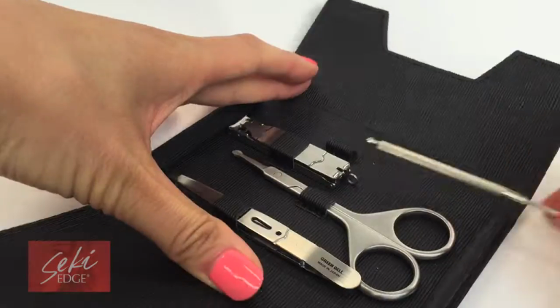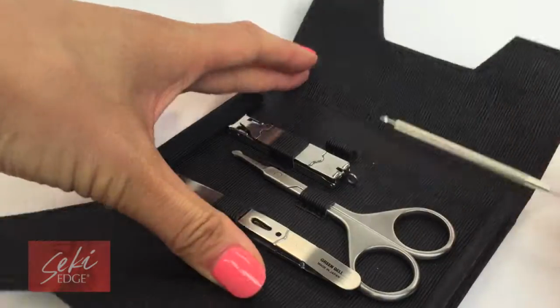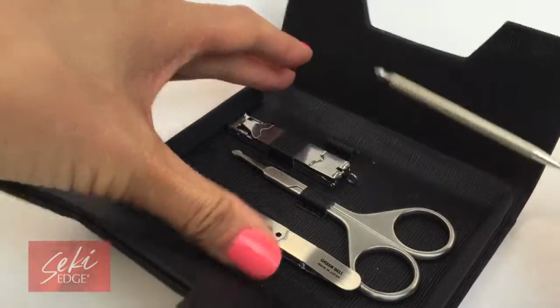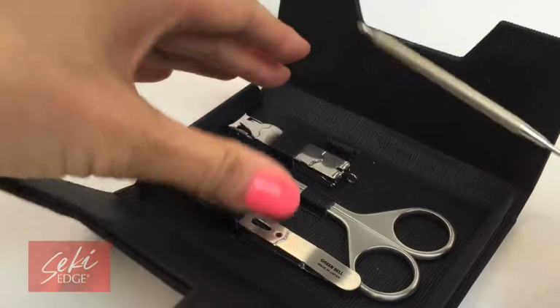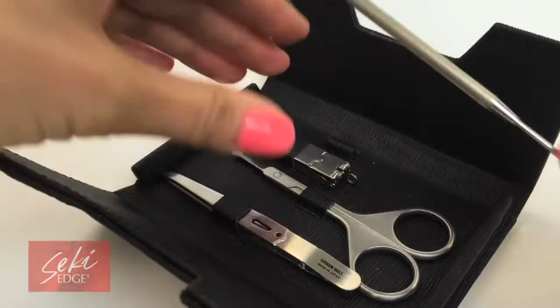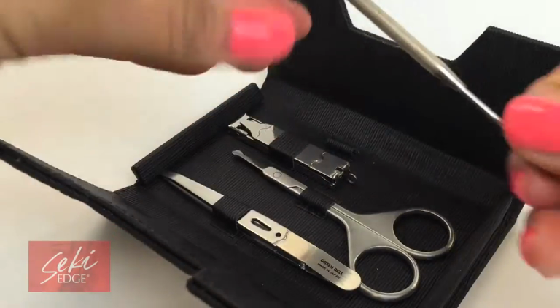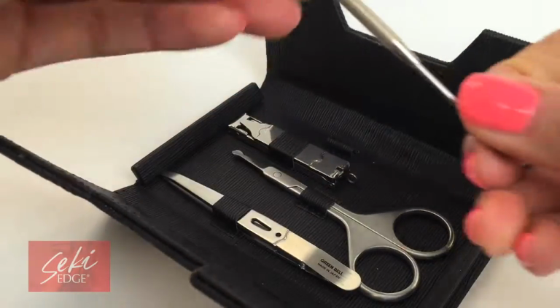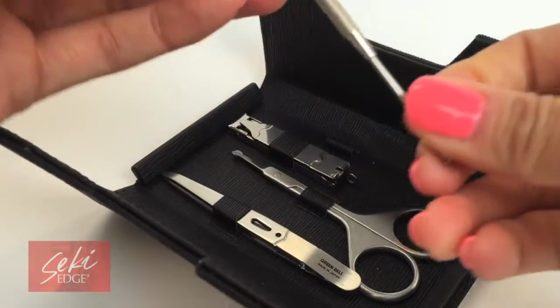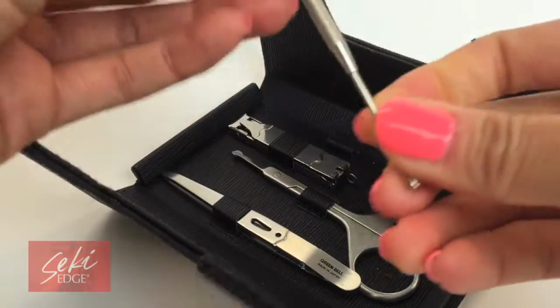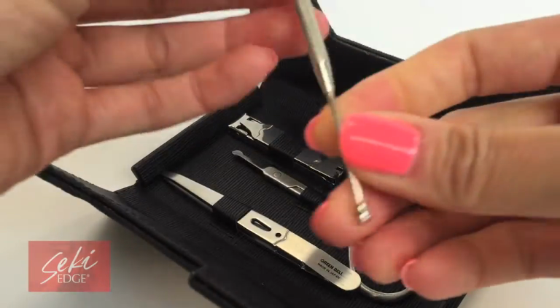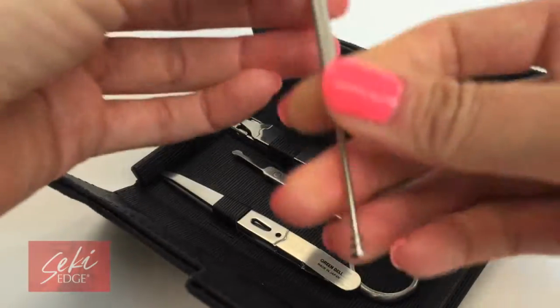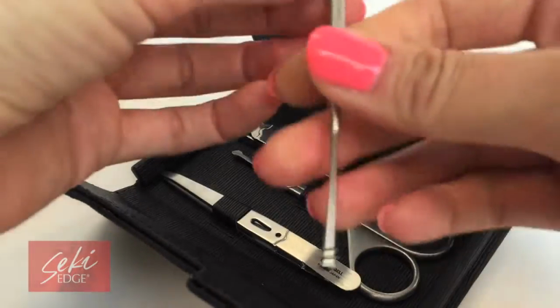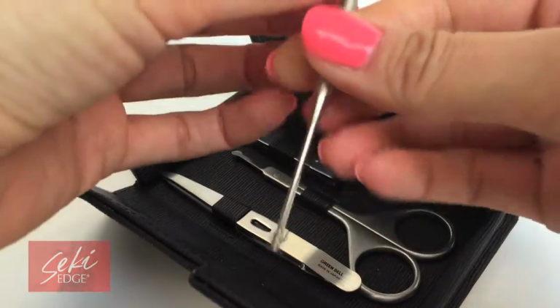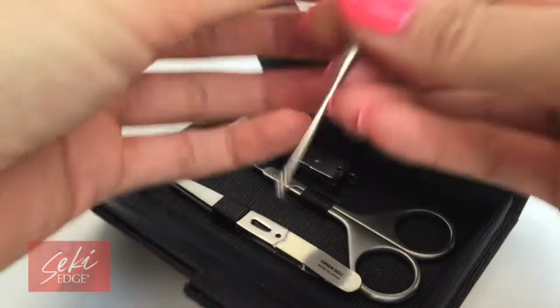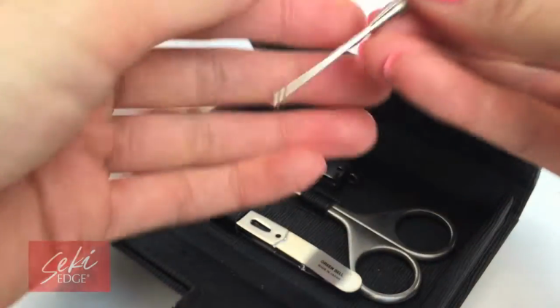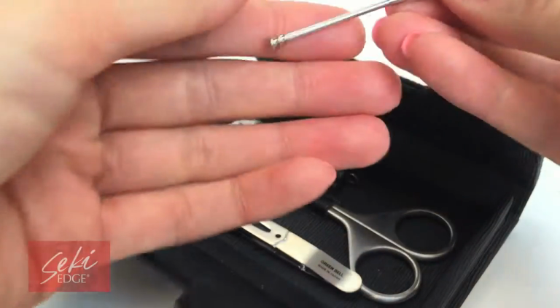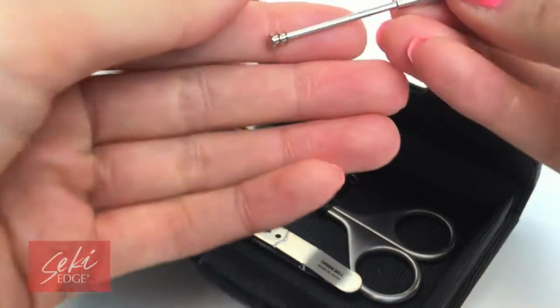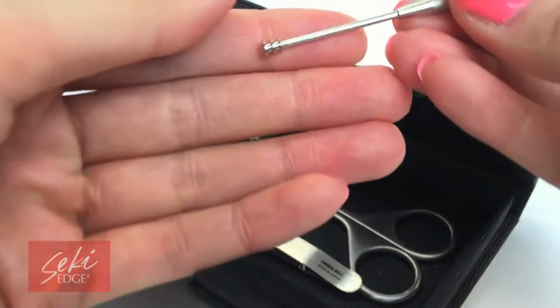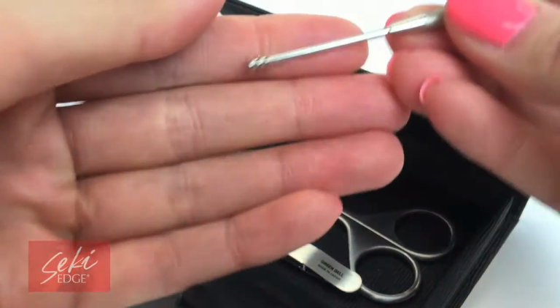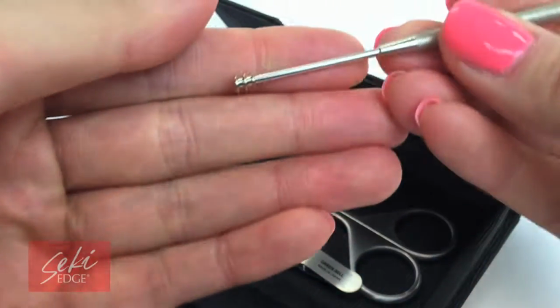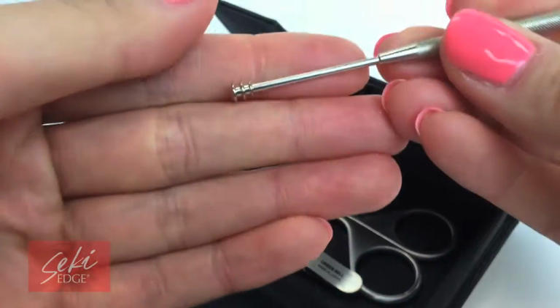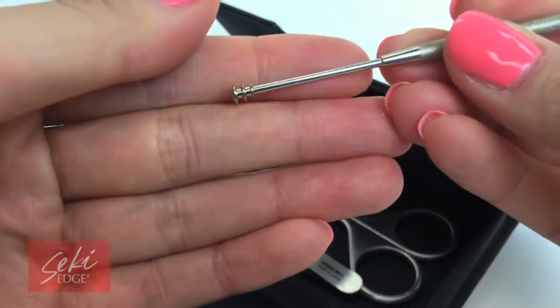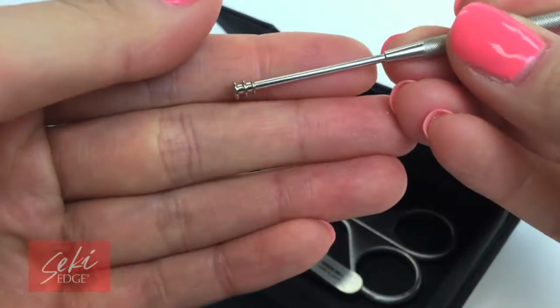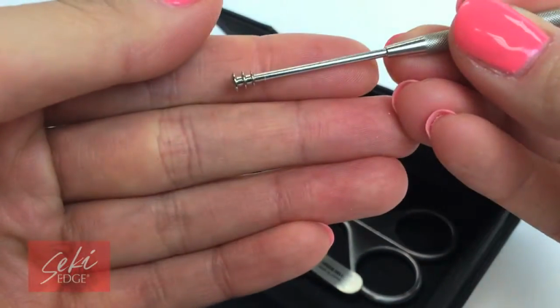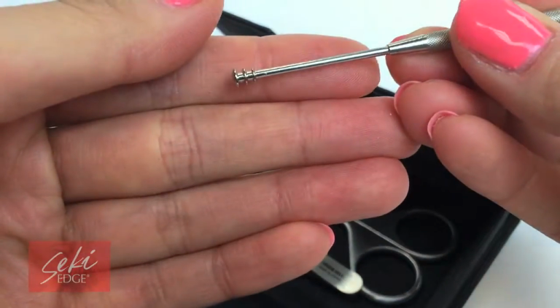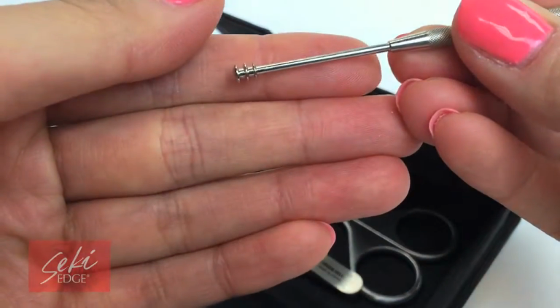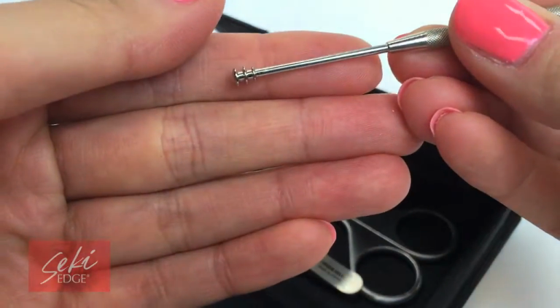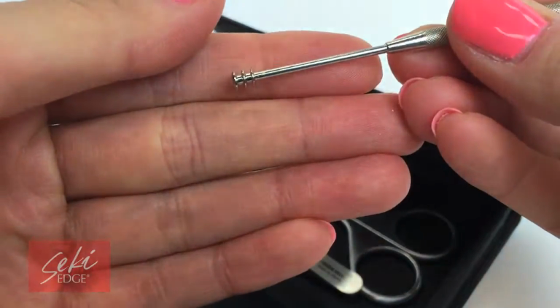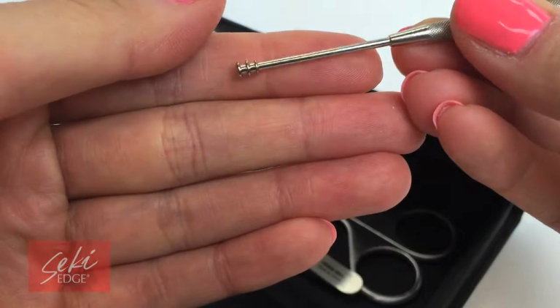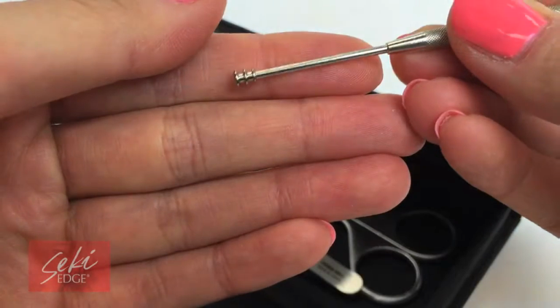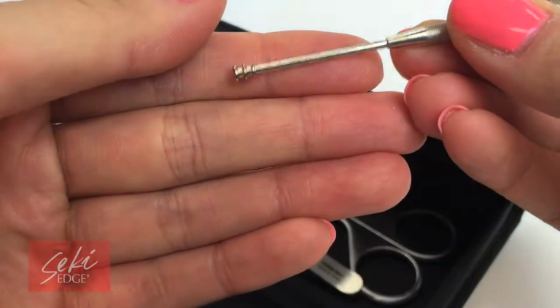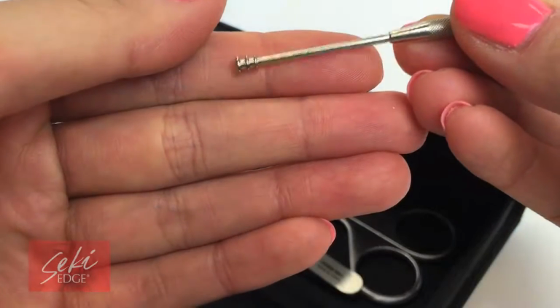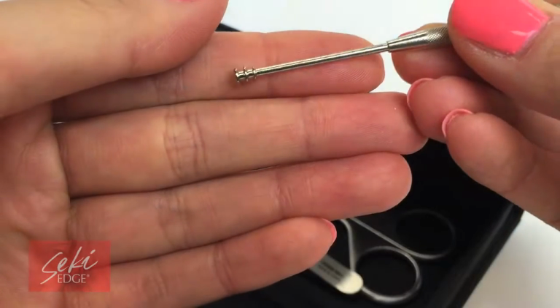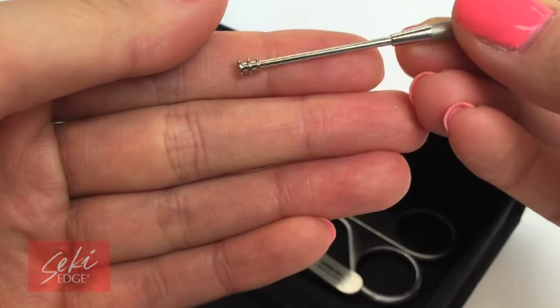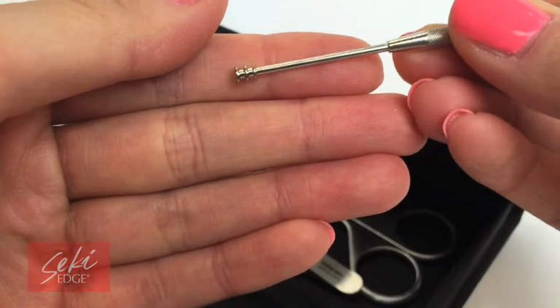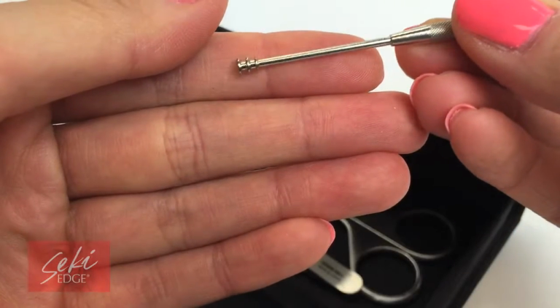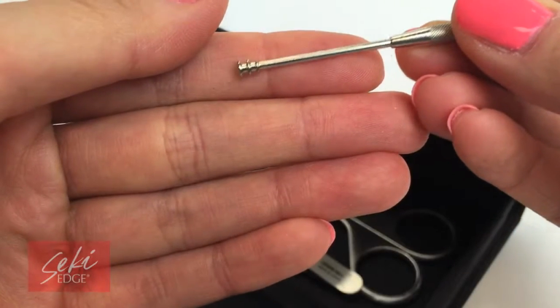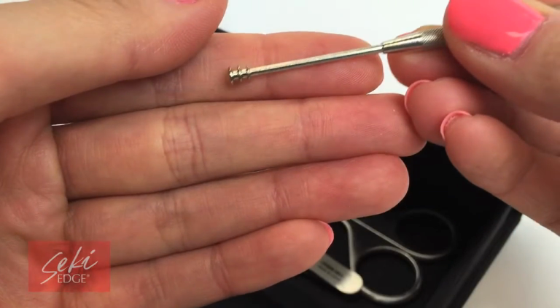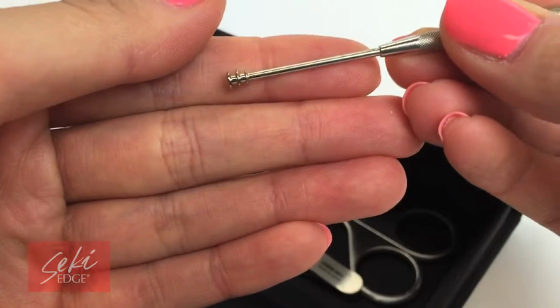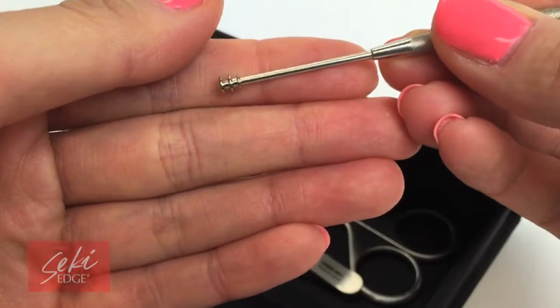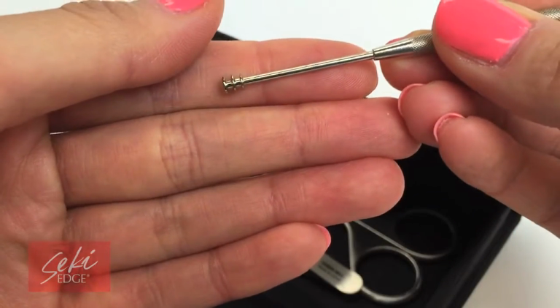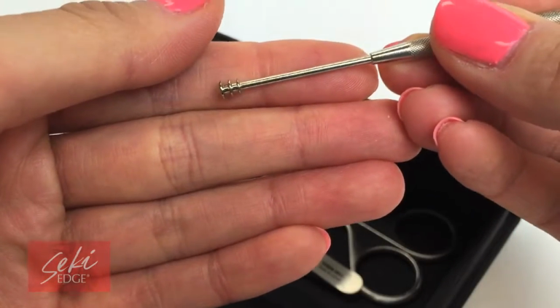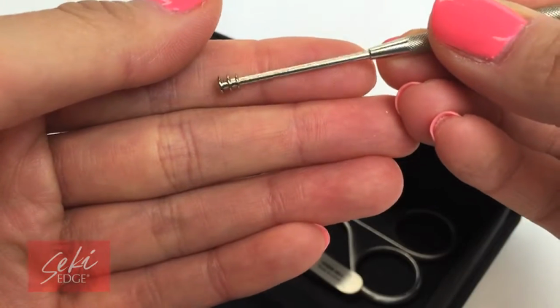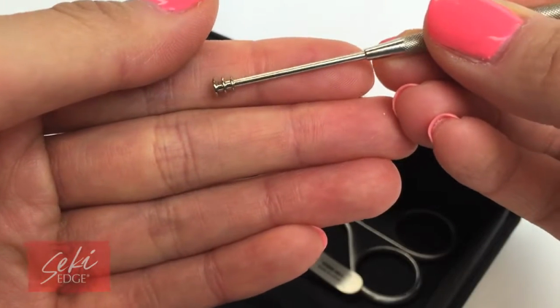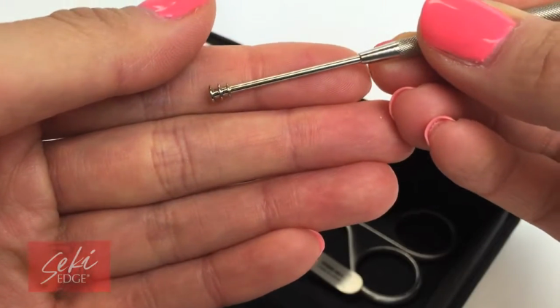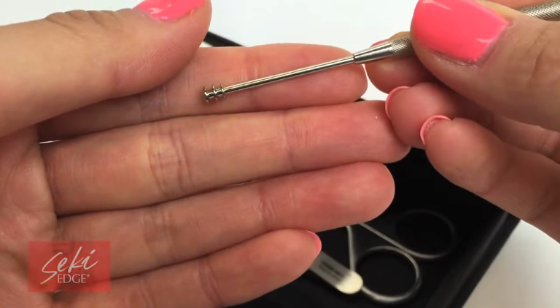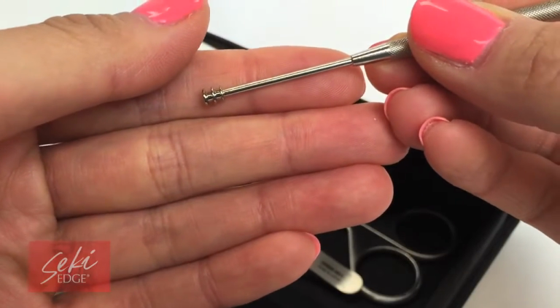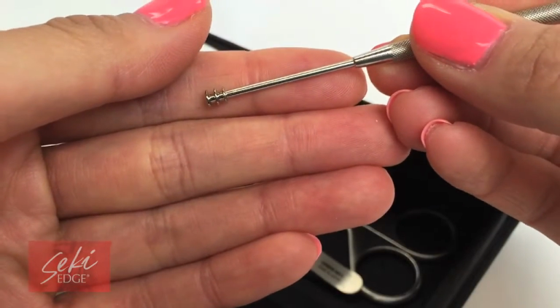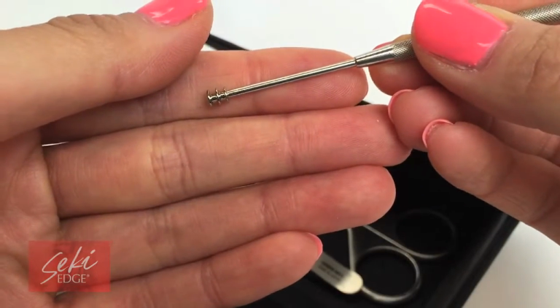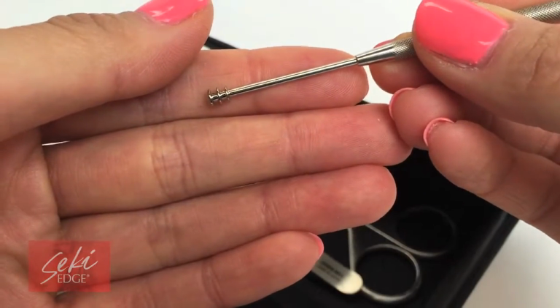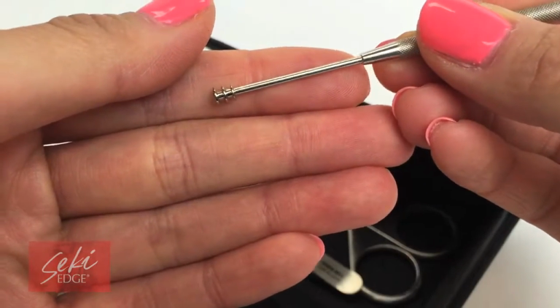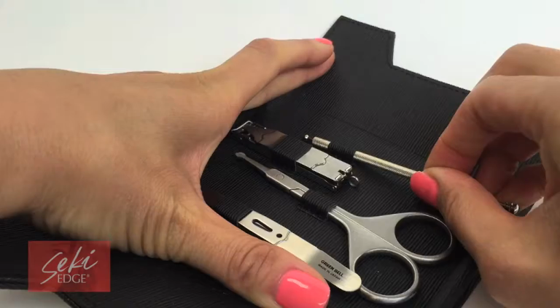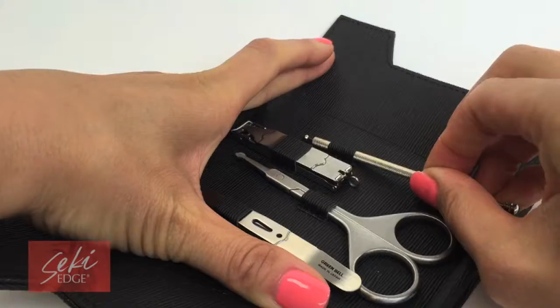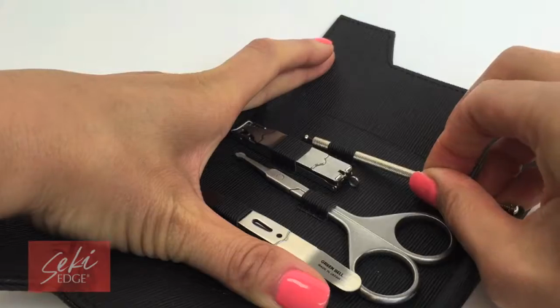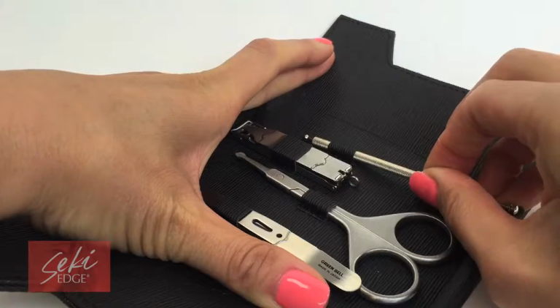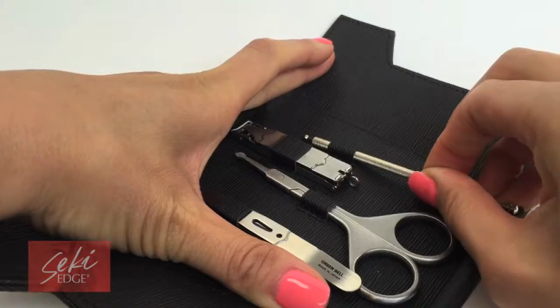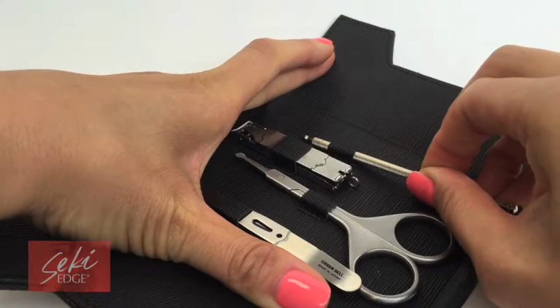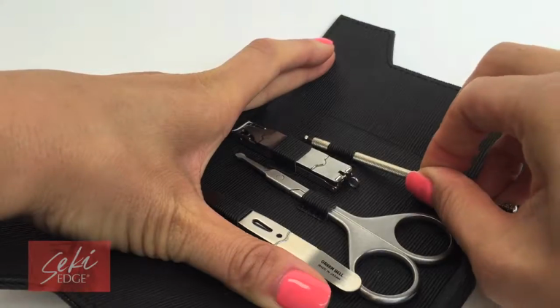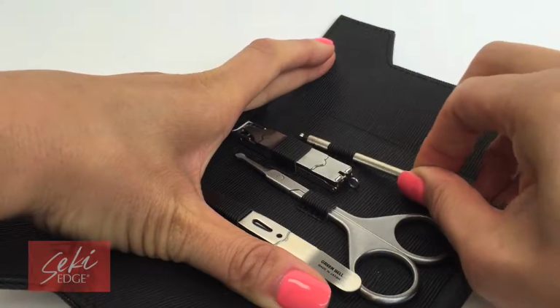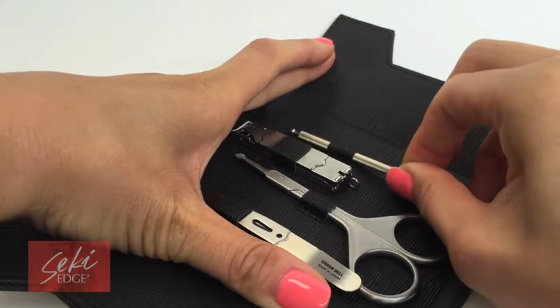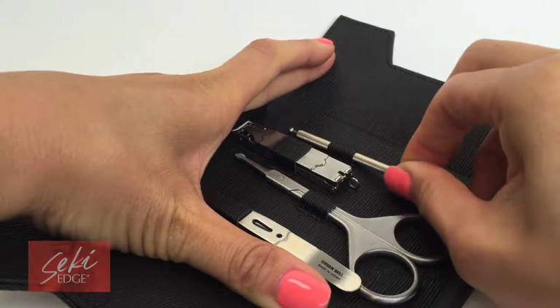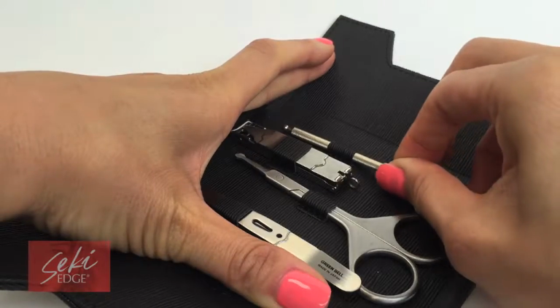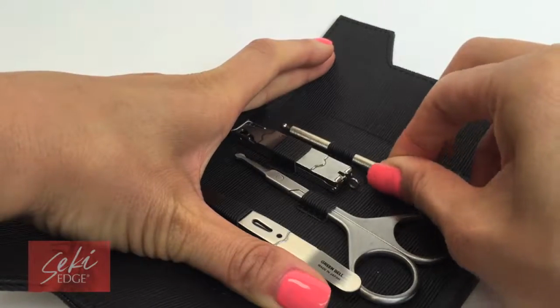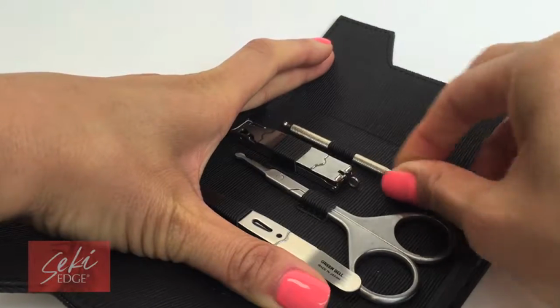And lastly, it has a metal ear pick with a screw end to remove ear wax buildup. Just be careful not to stick it in too far.